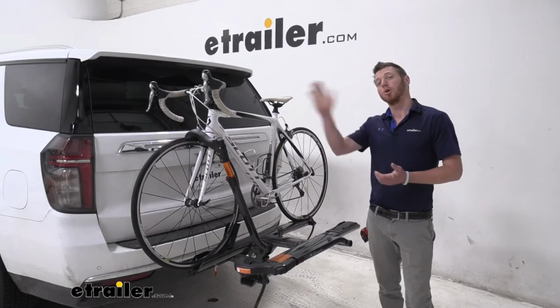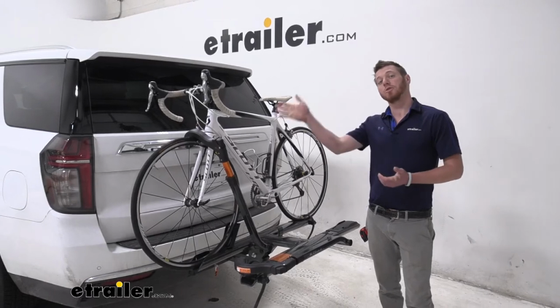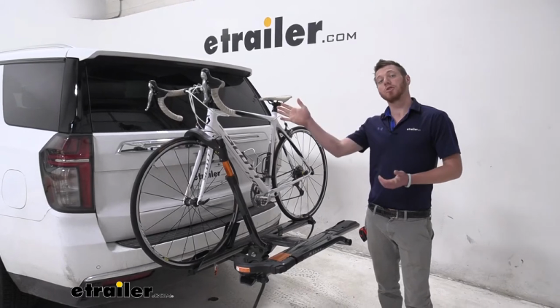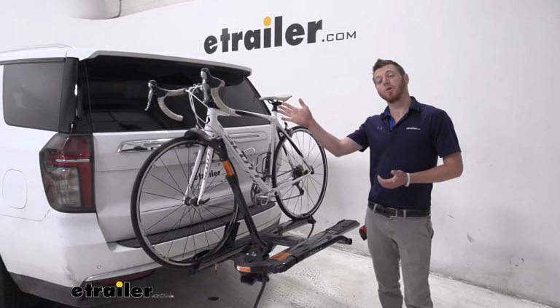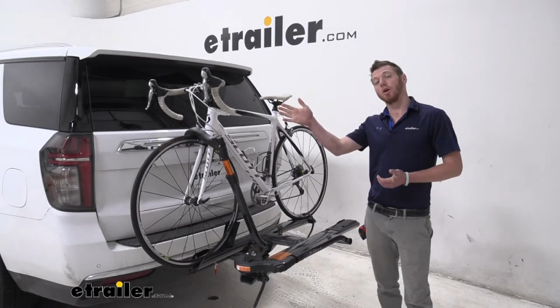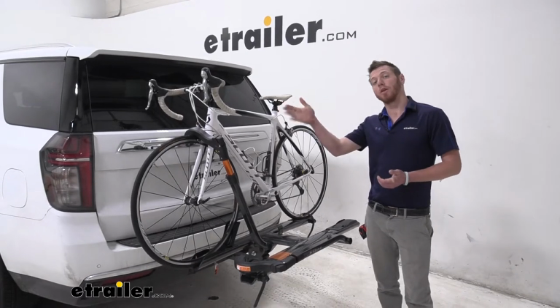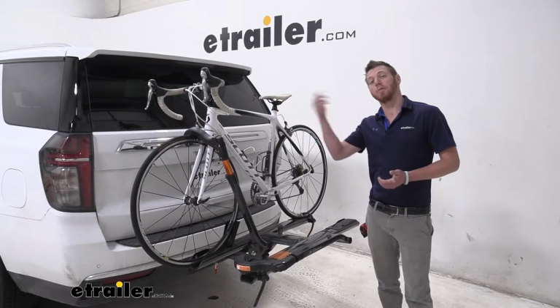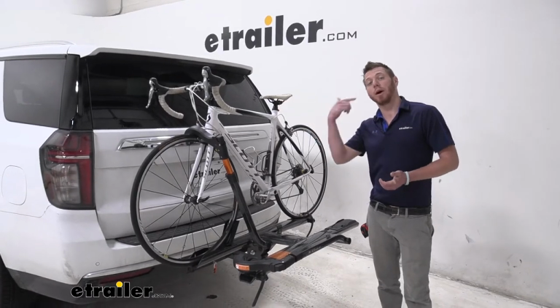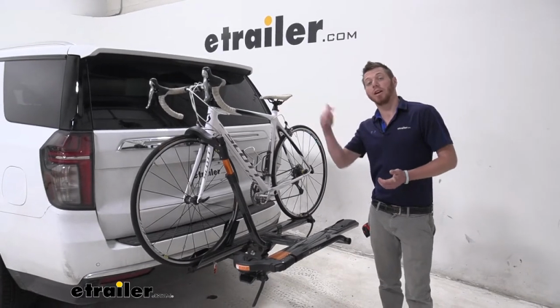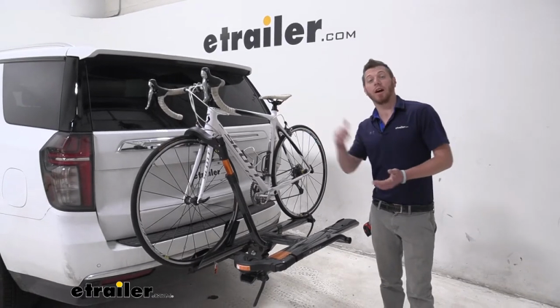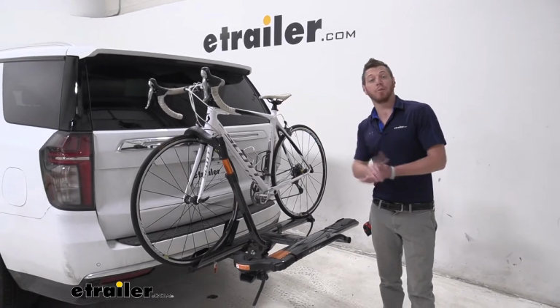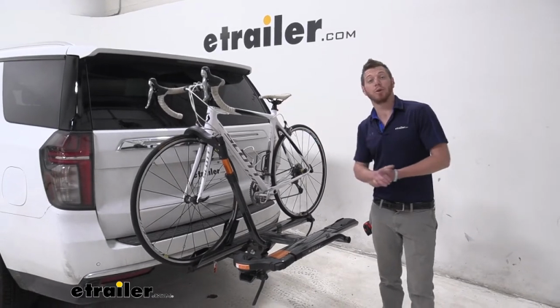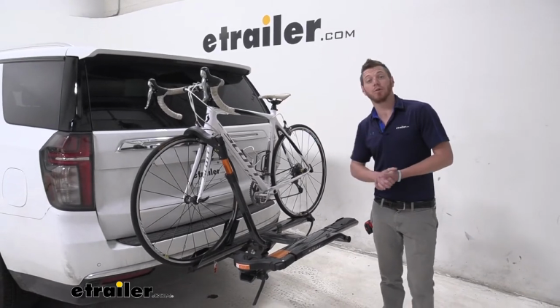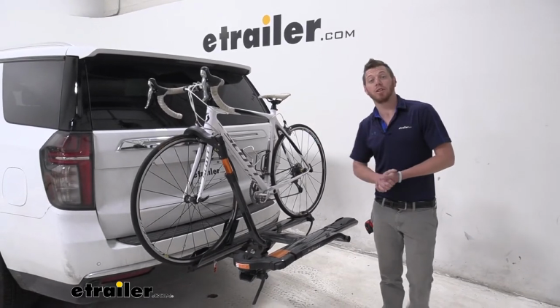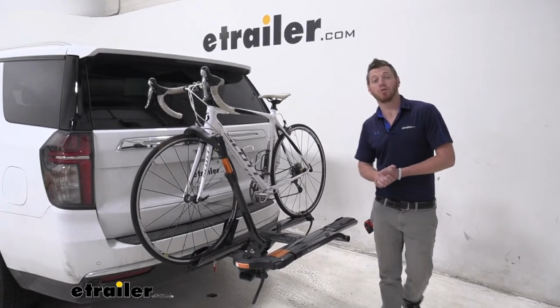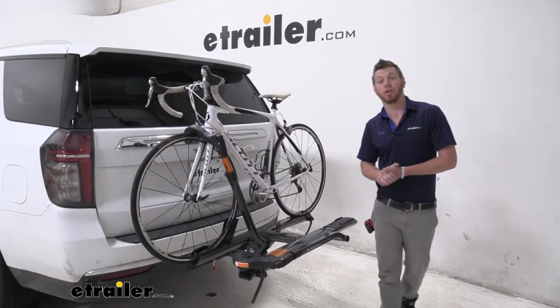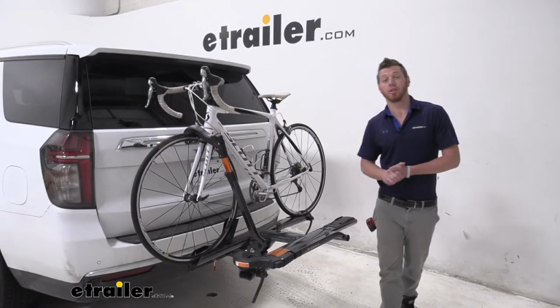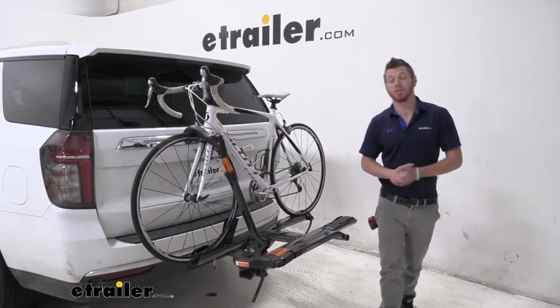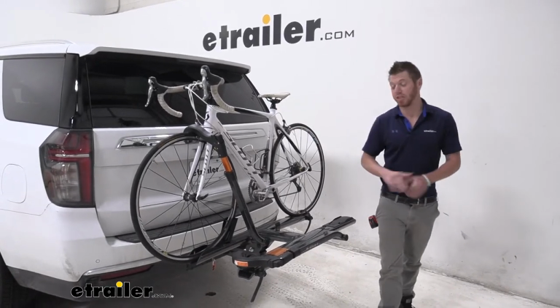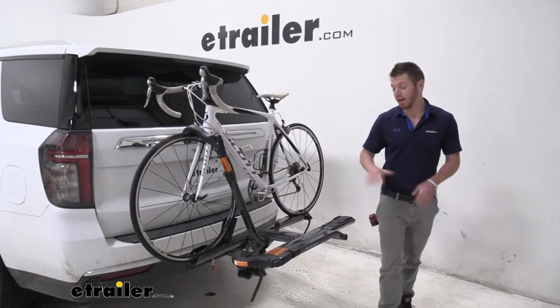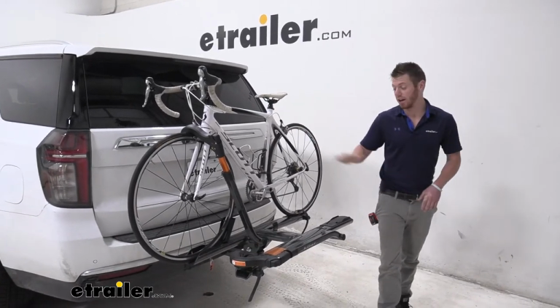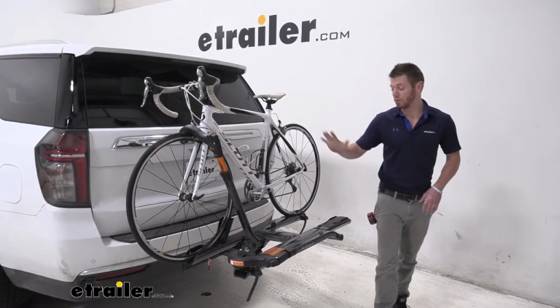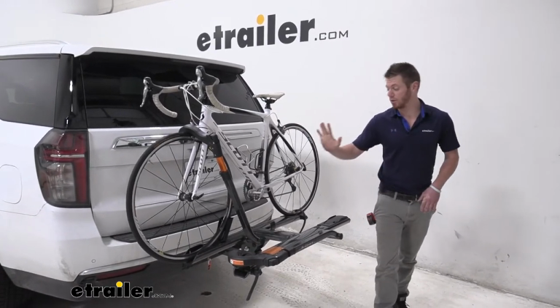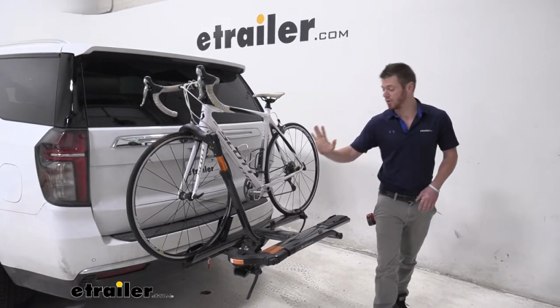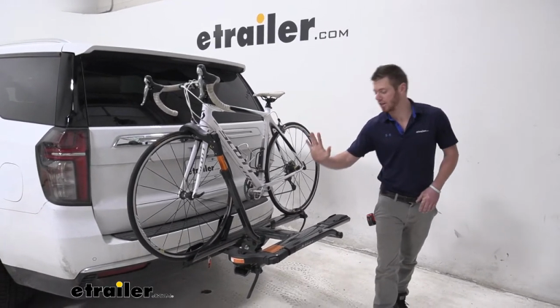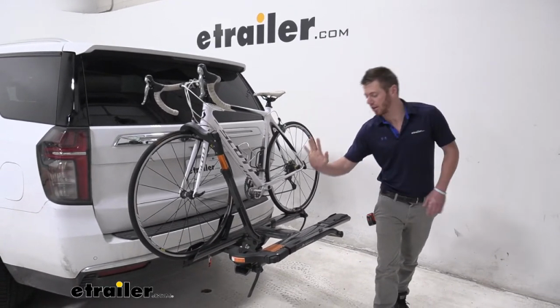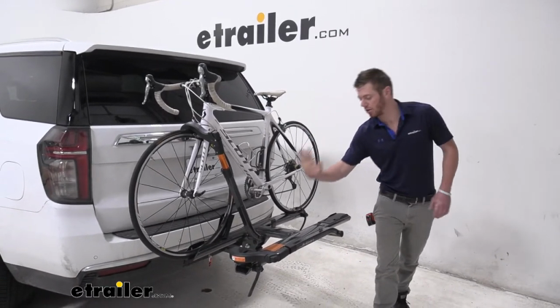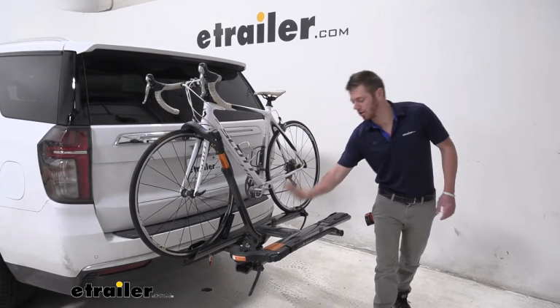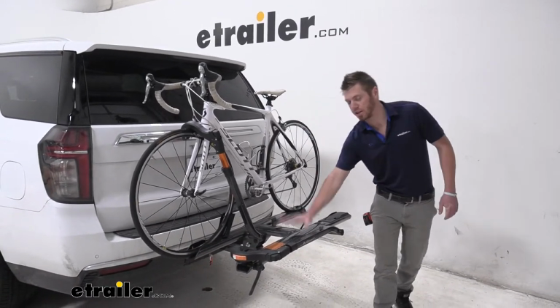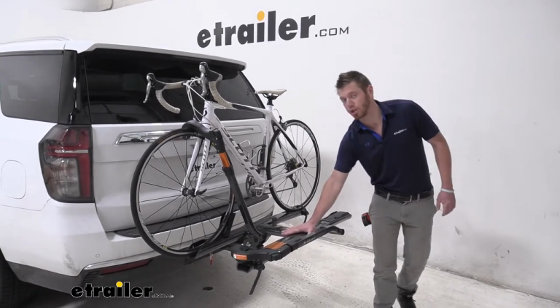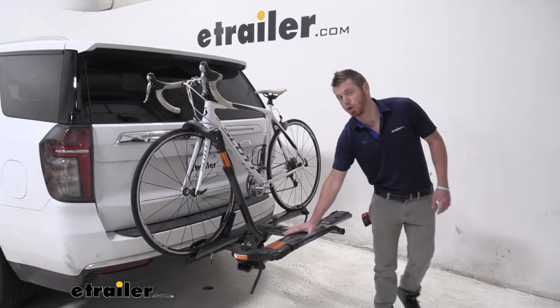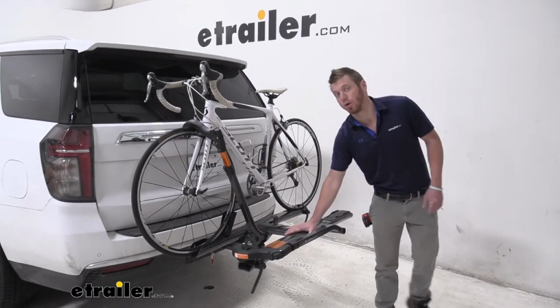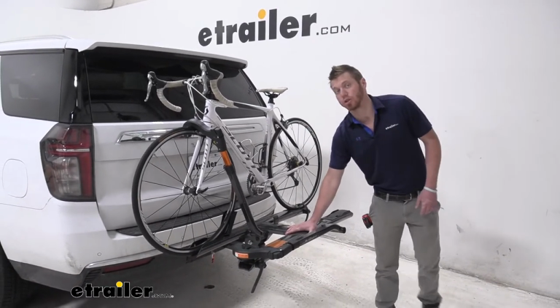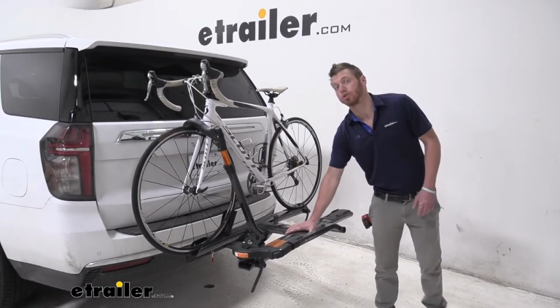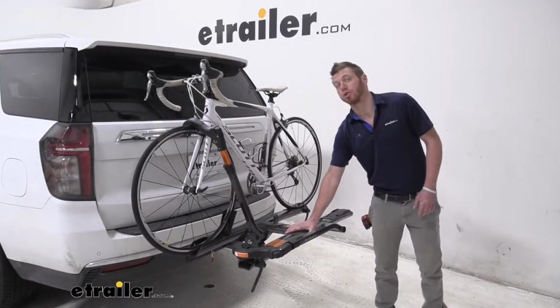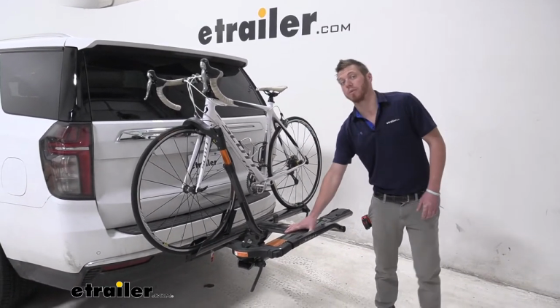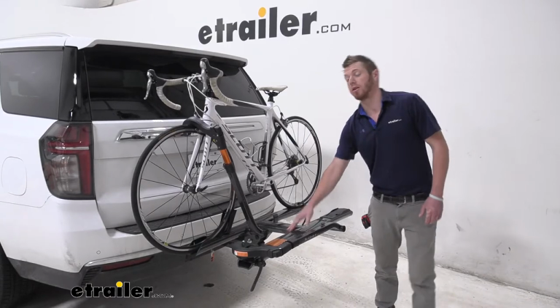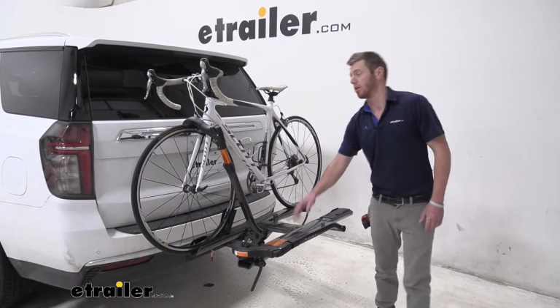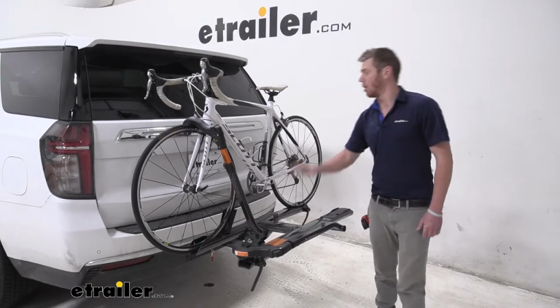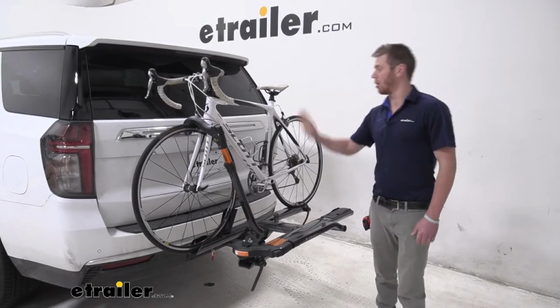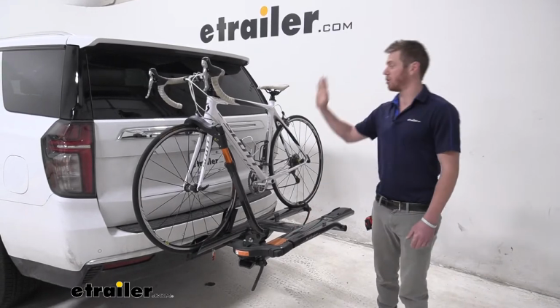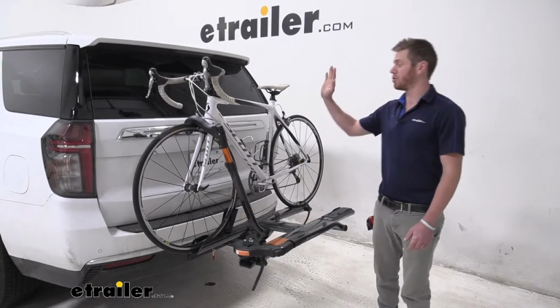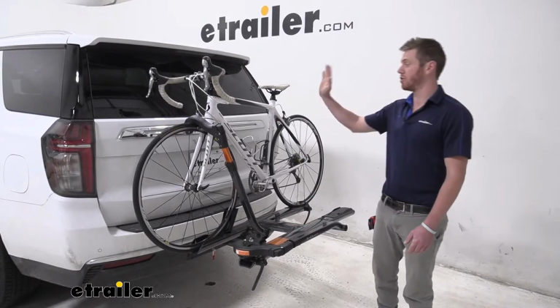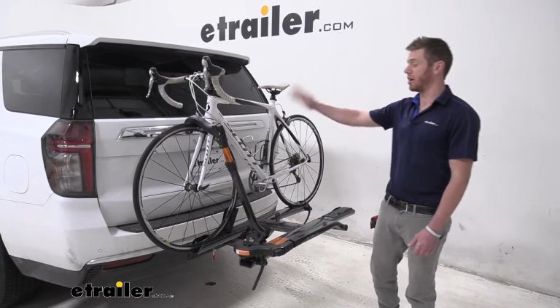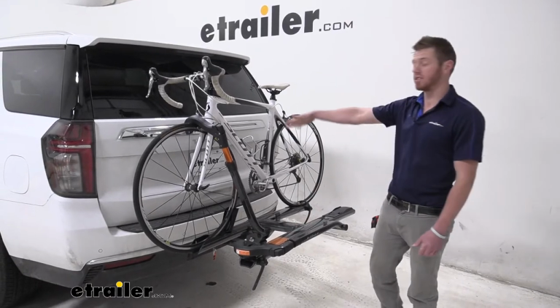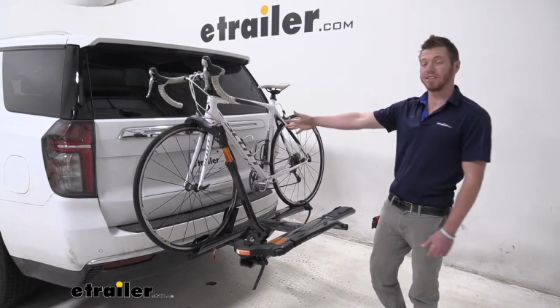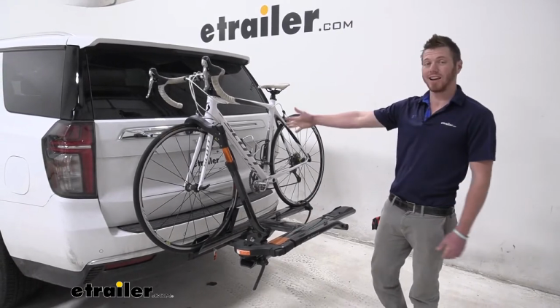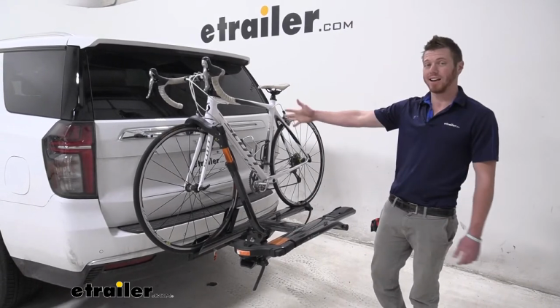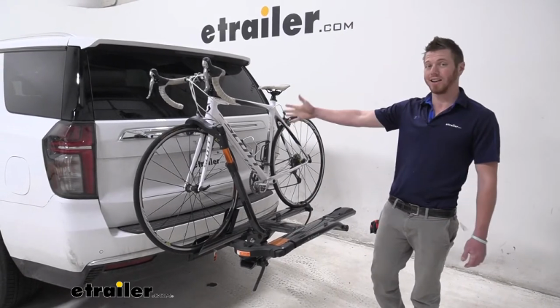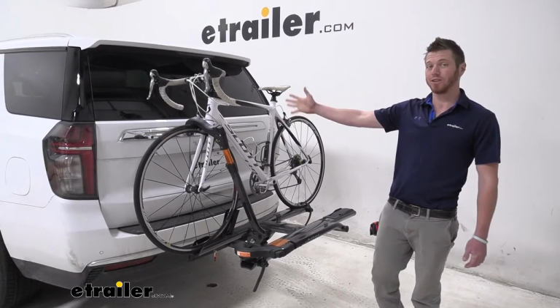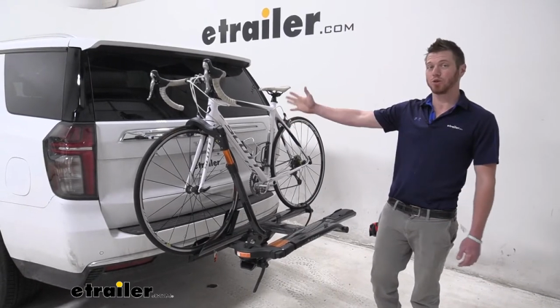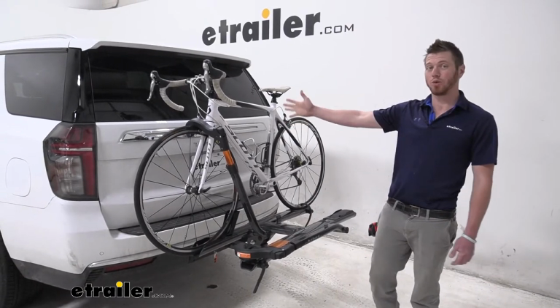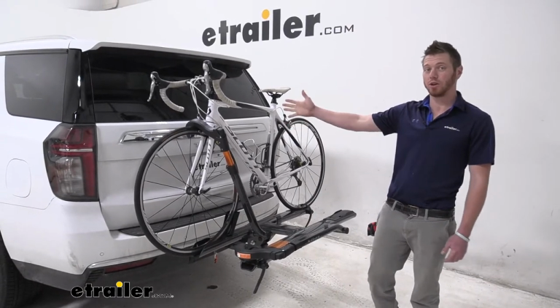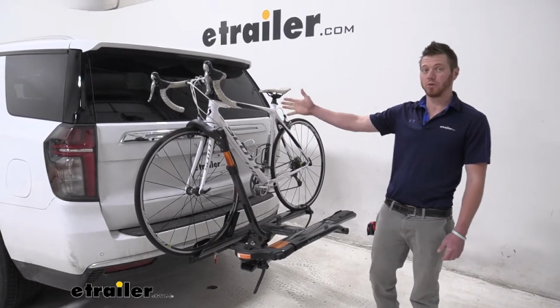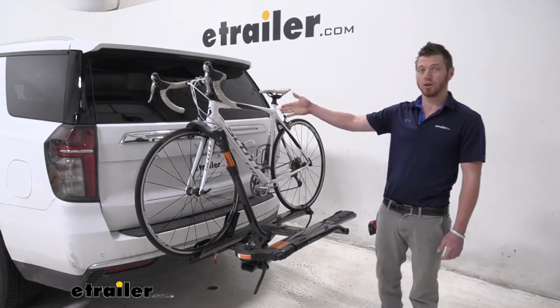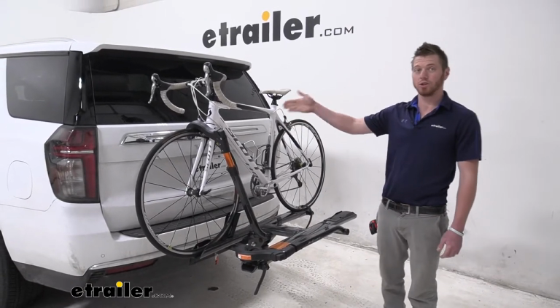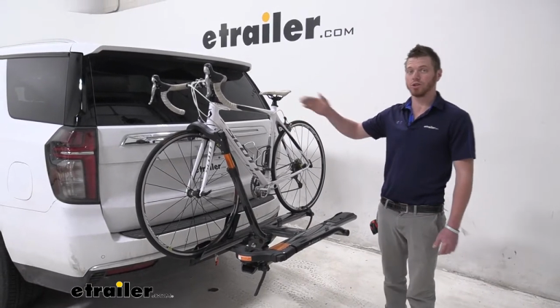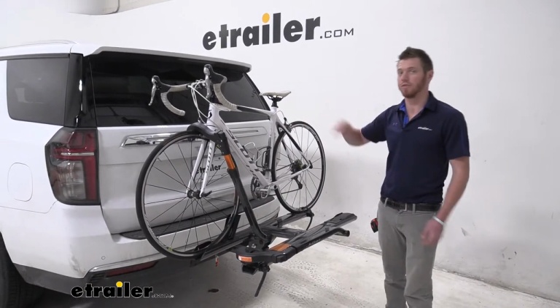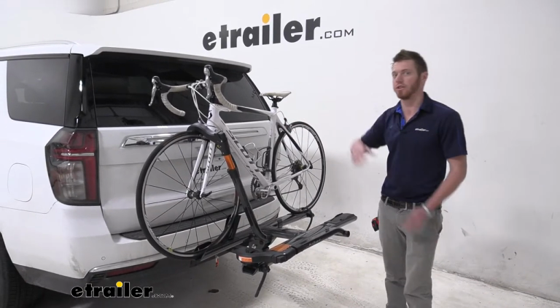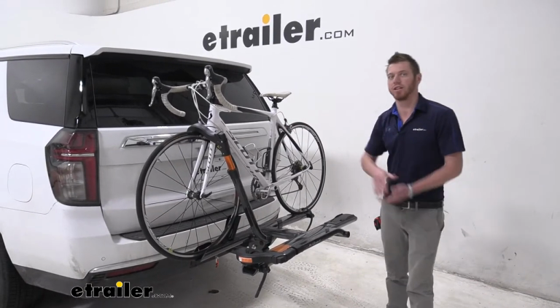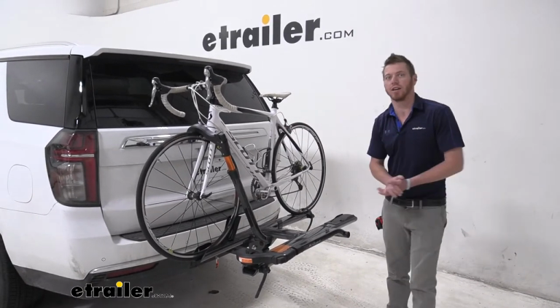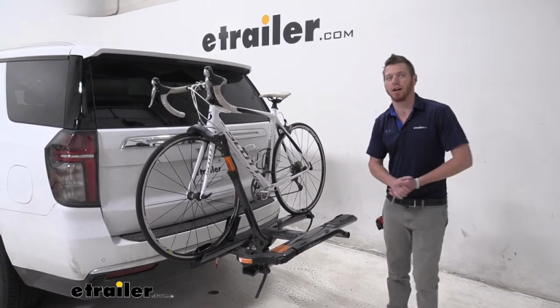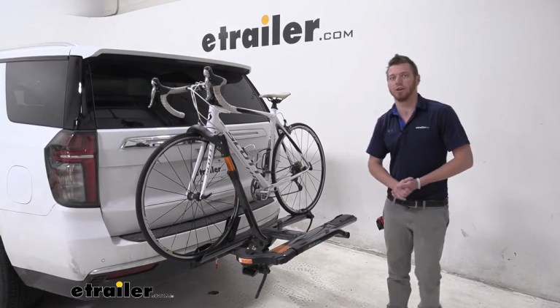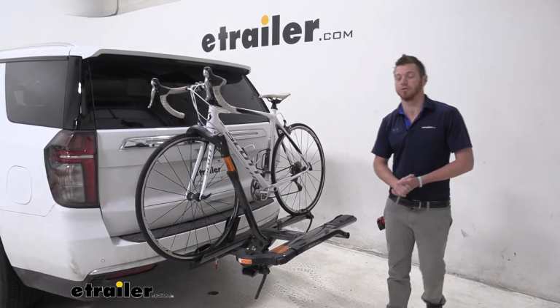What's going on everybody? Adam here with the E-Trailer. Today we're going to be taking a look at the Kuat Sherpa on our 2021 Chevrolet Tahoe.